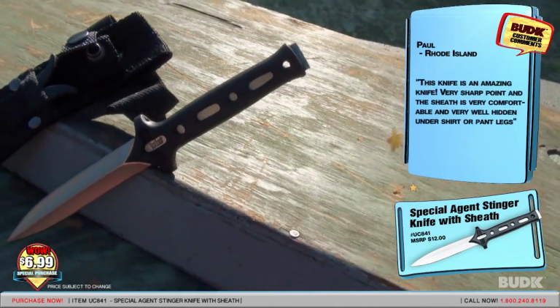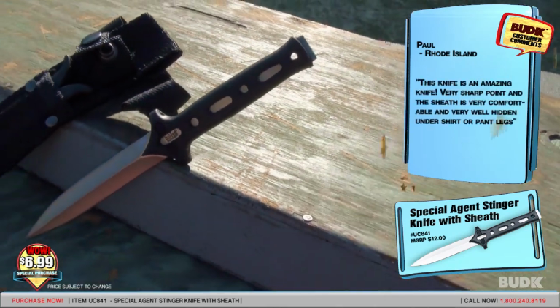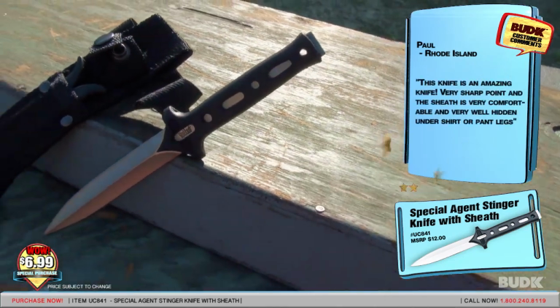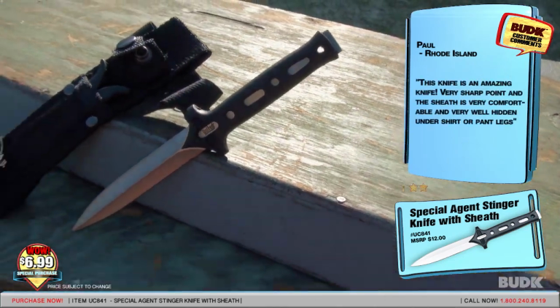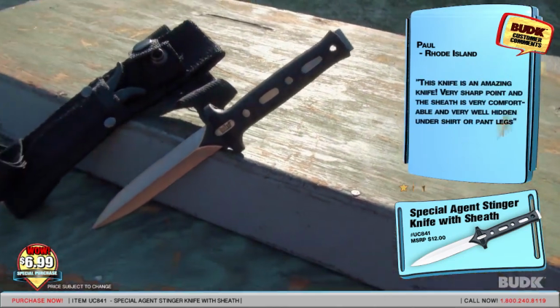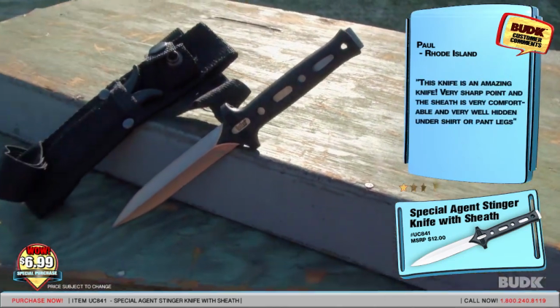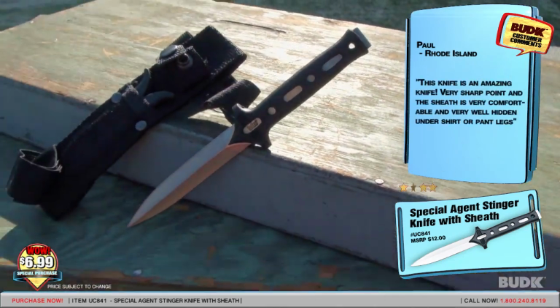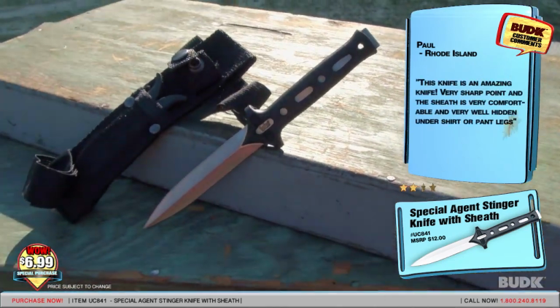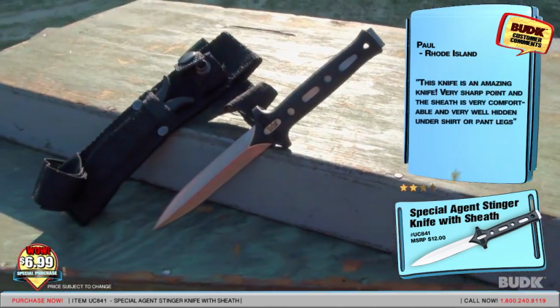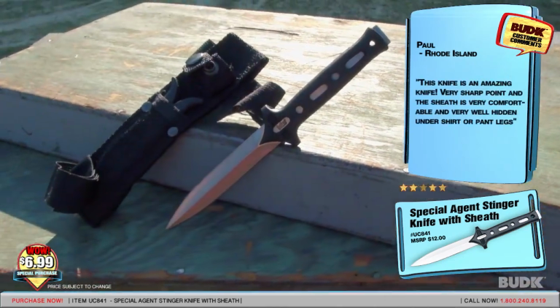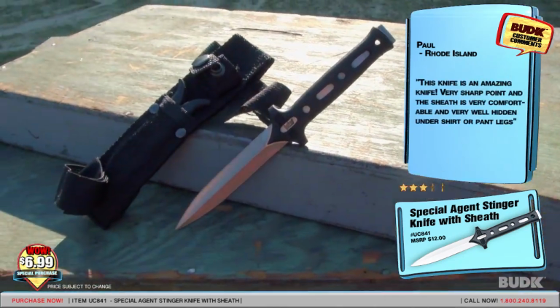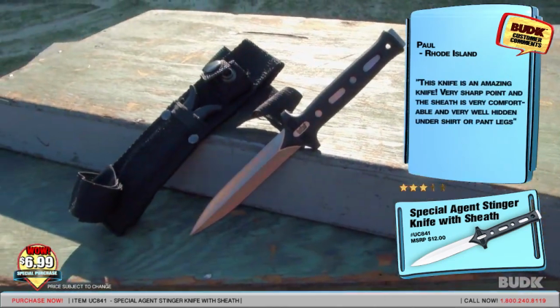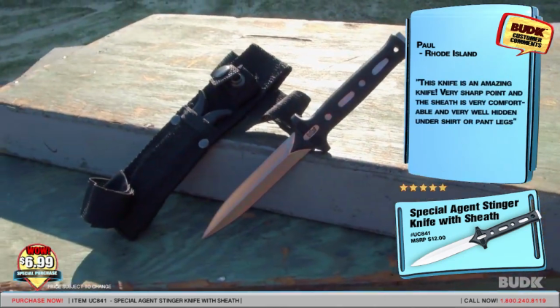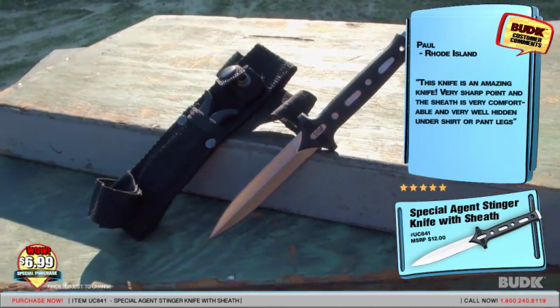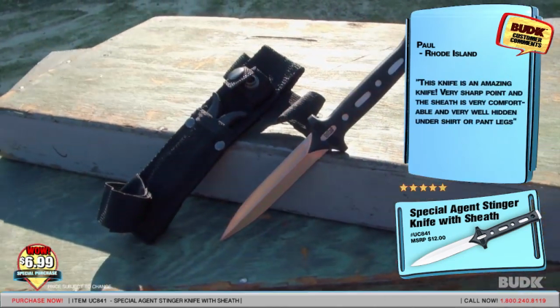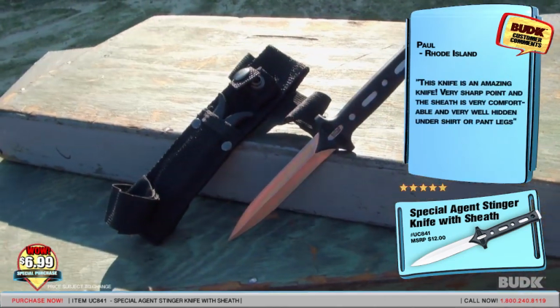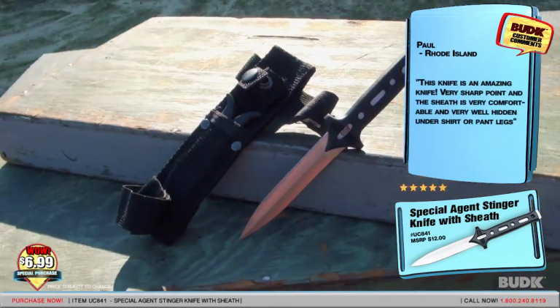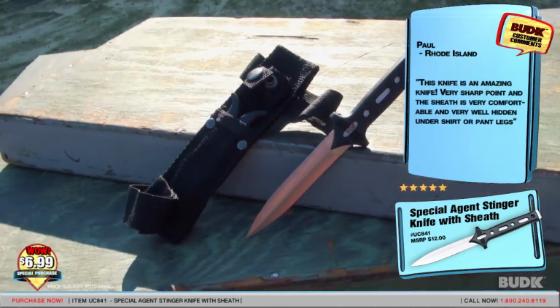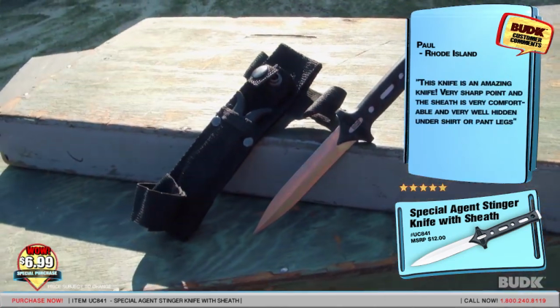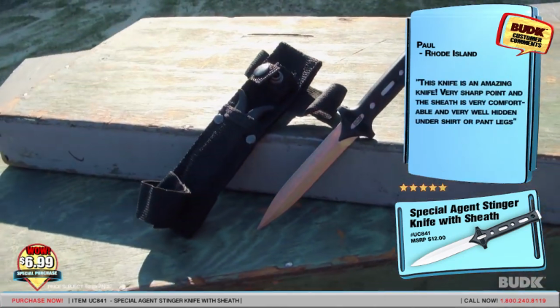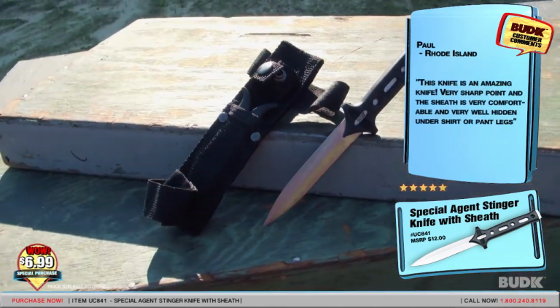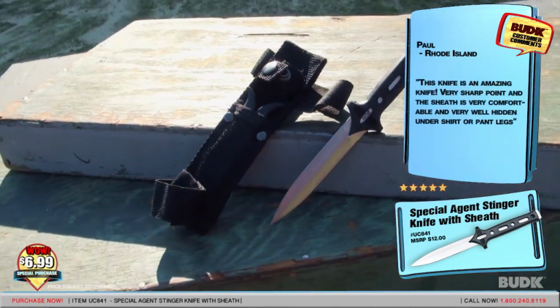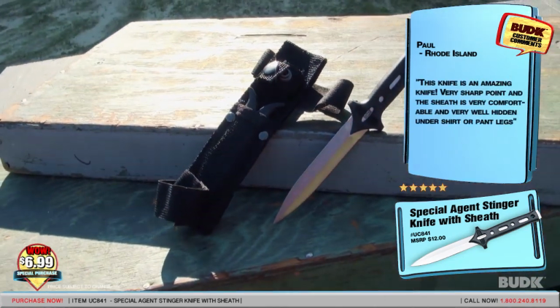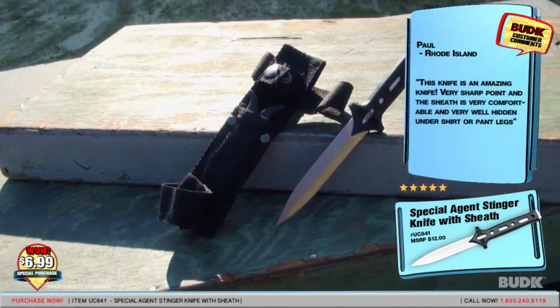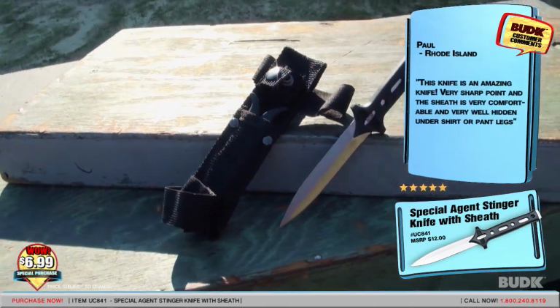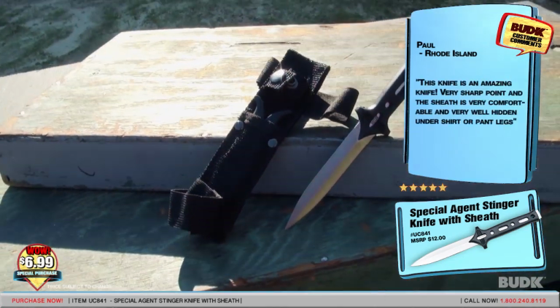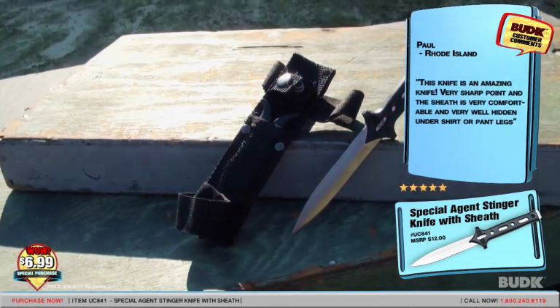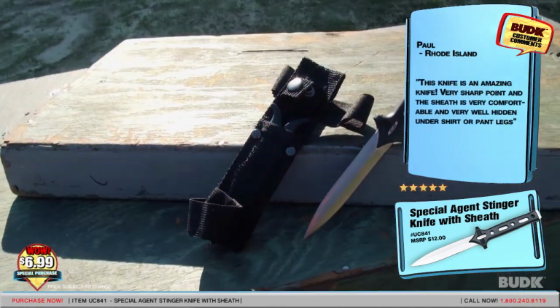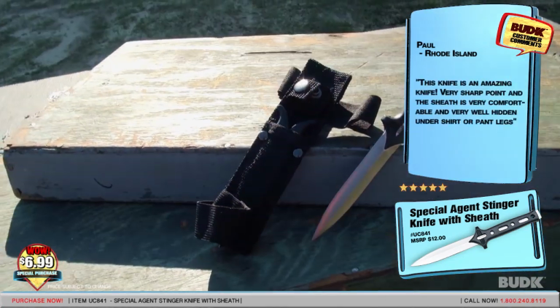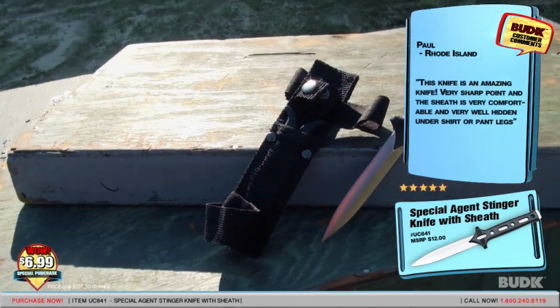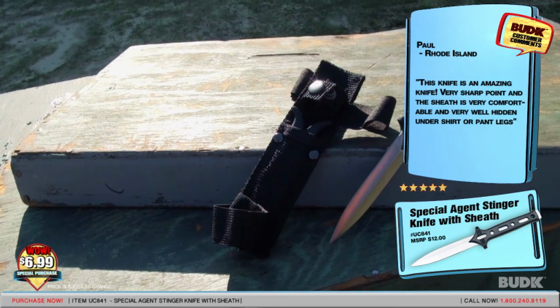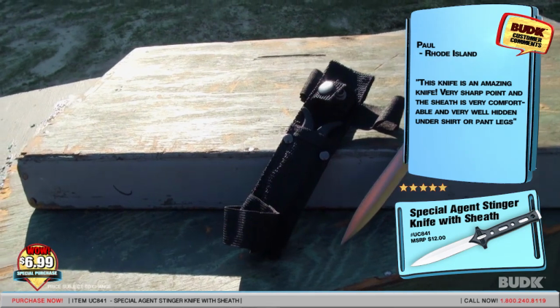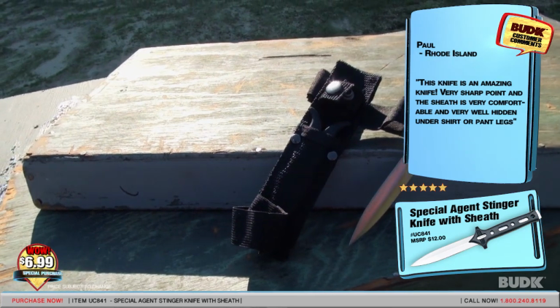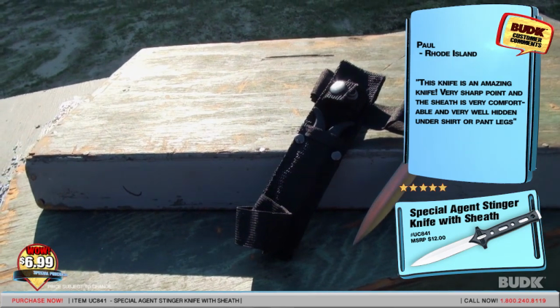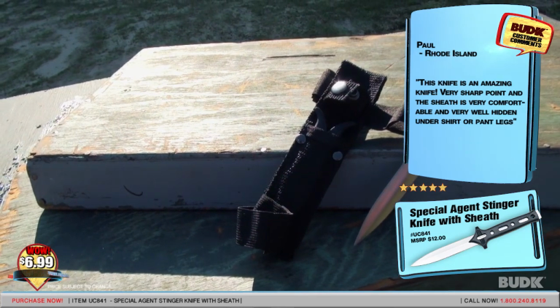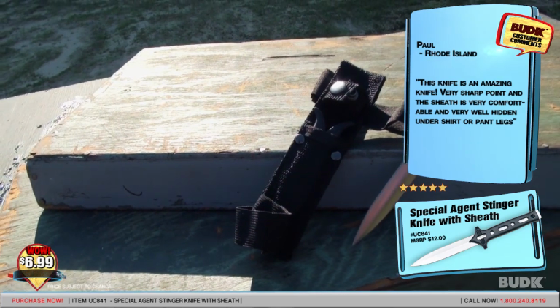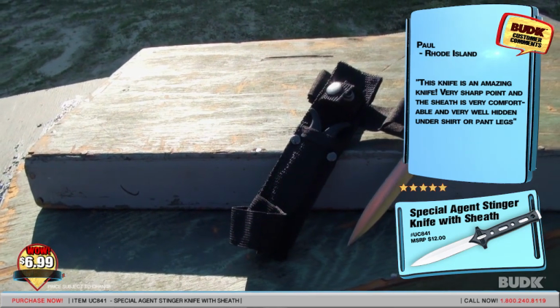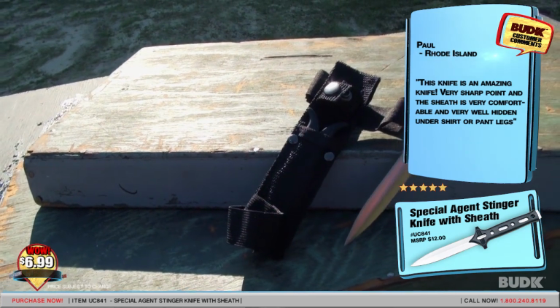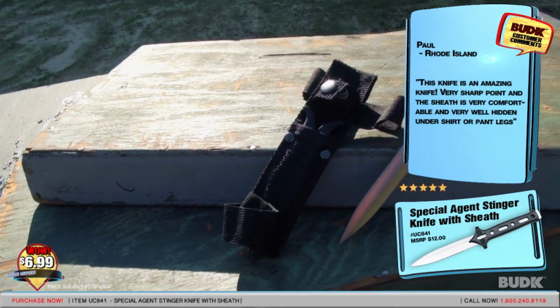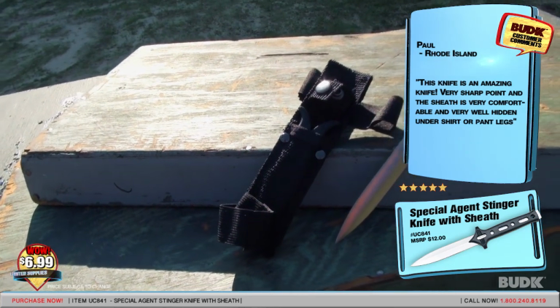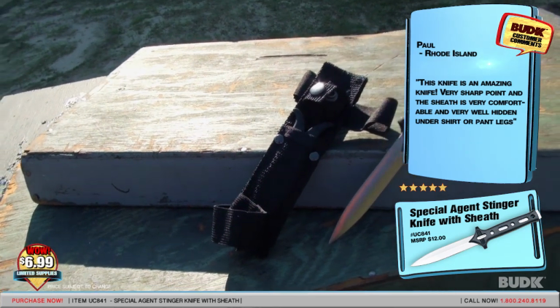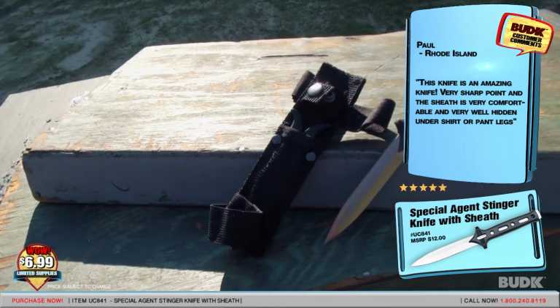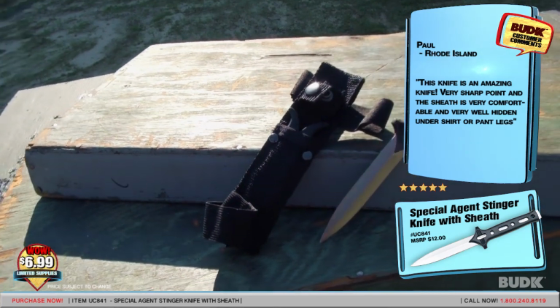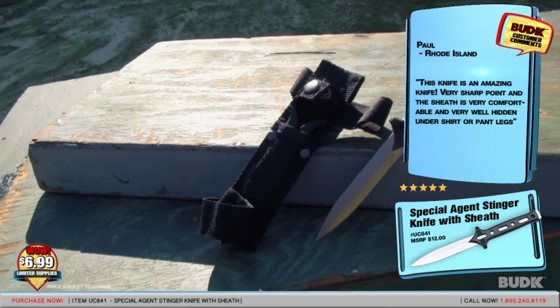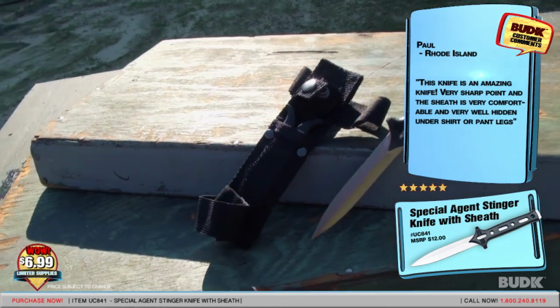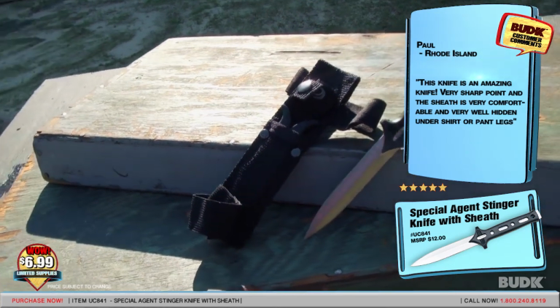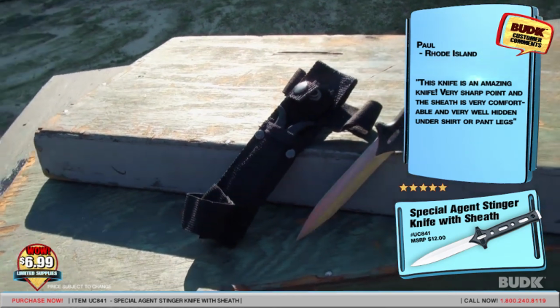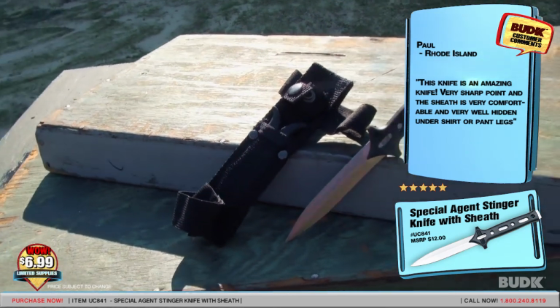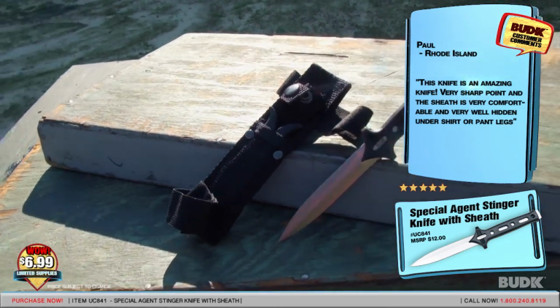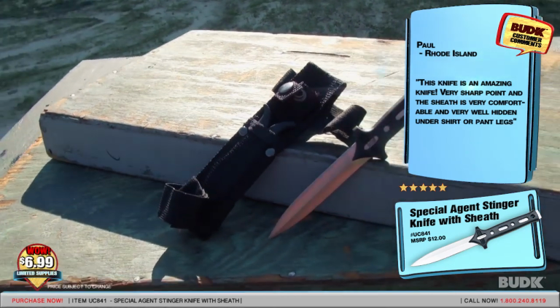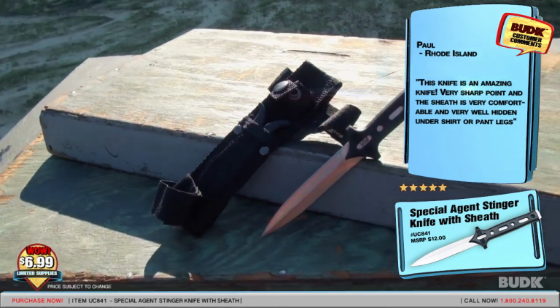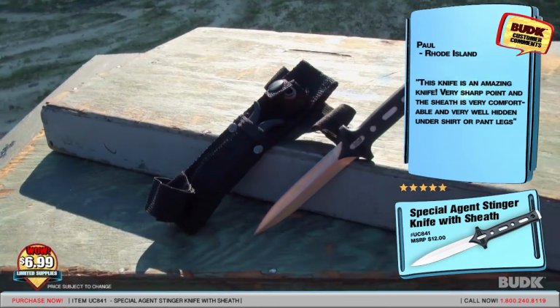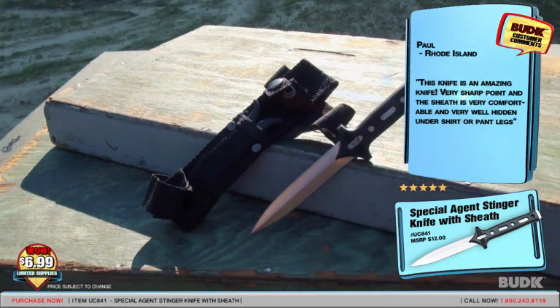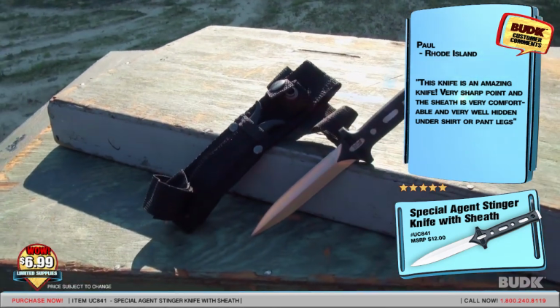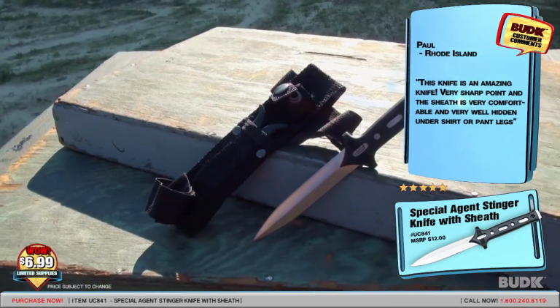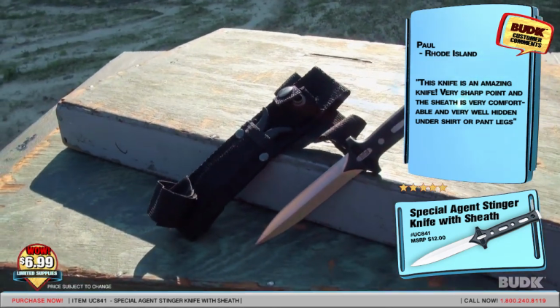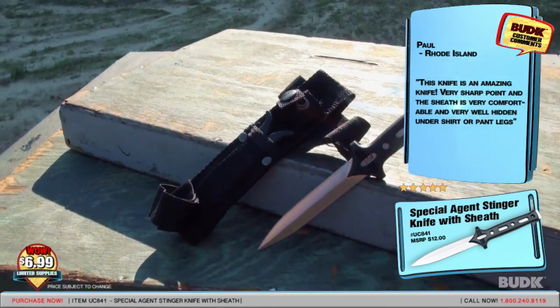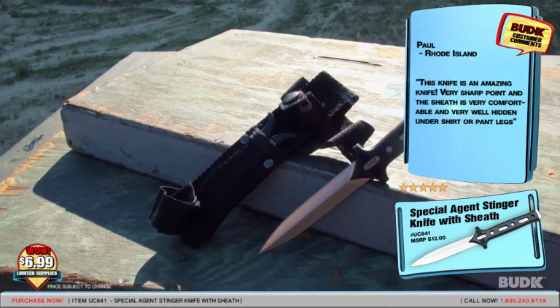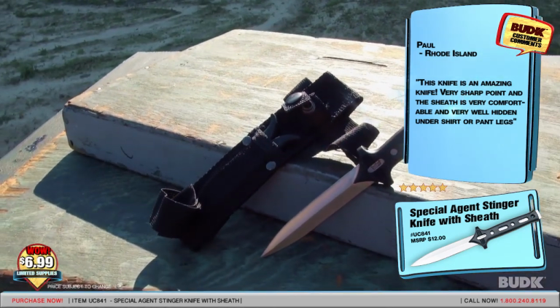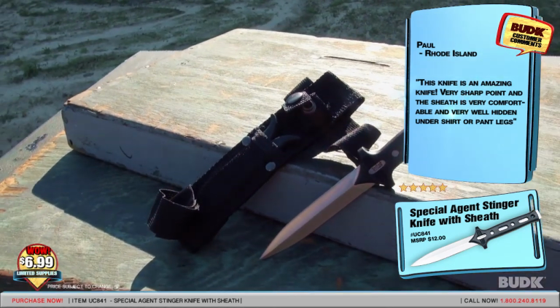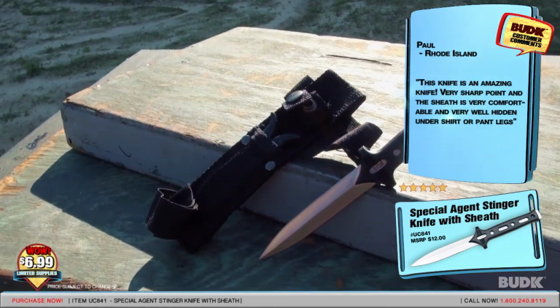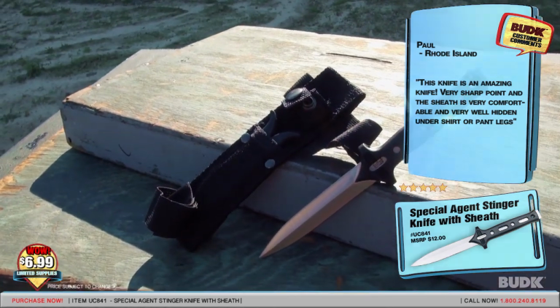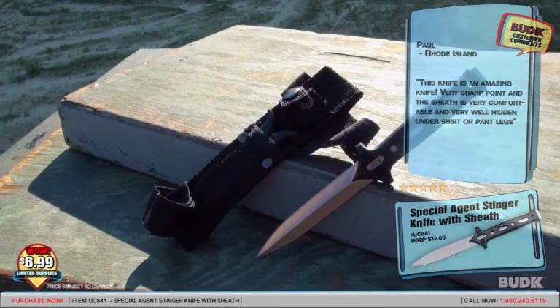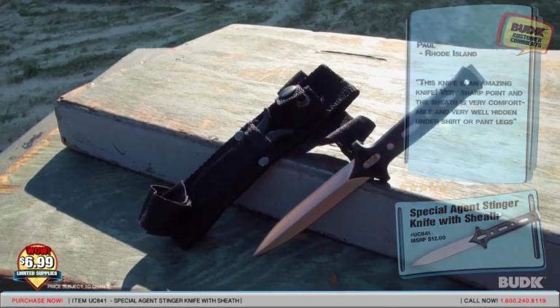Paul from Rhode Island gave a 5-star review and said: "This knife is amazing! Very sharp point, and the sheath is very comfortable and very well hidden under a shirt or pant legs."